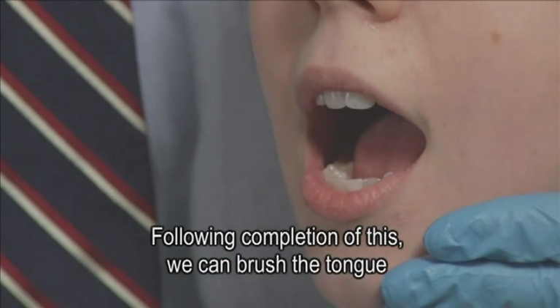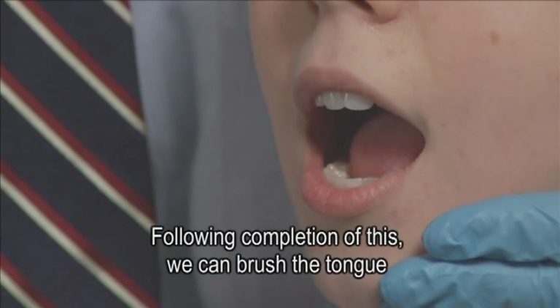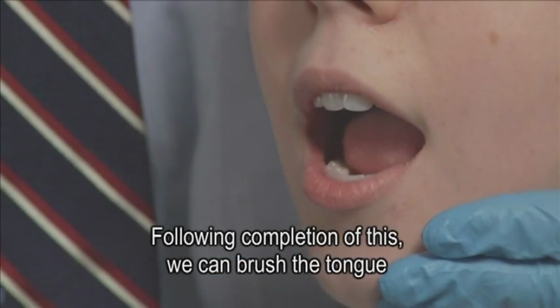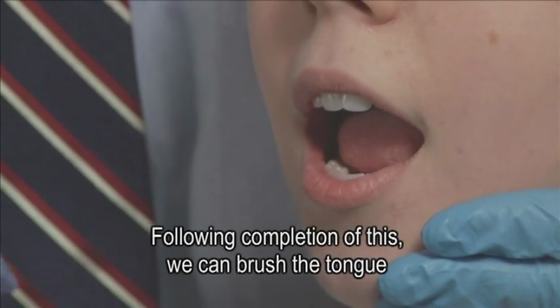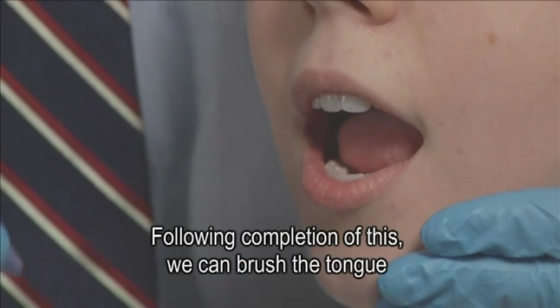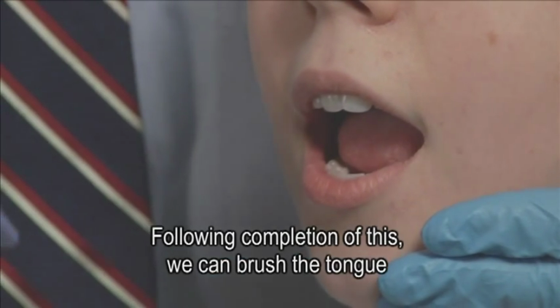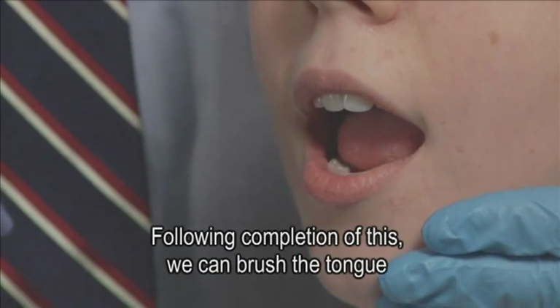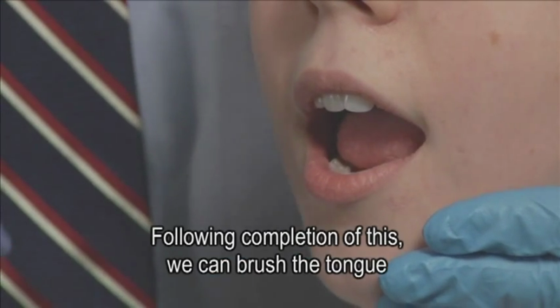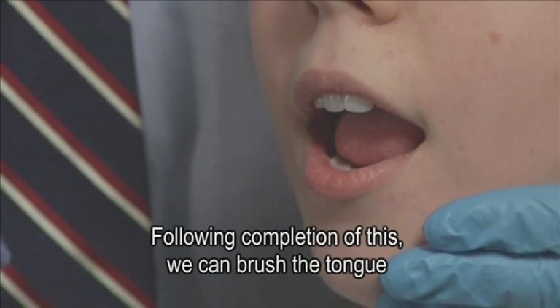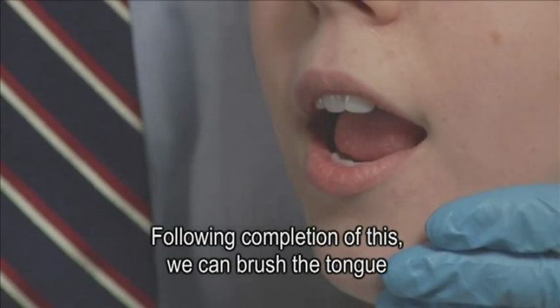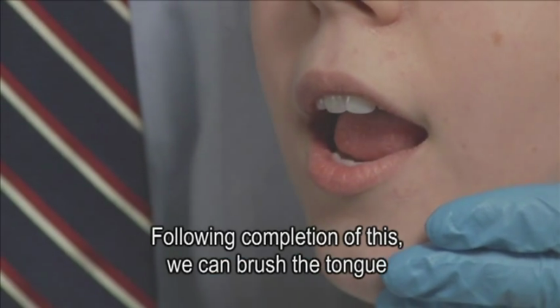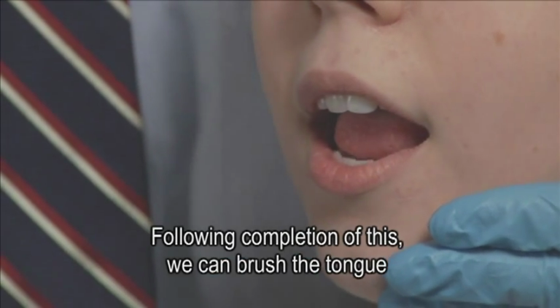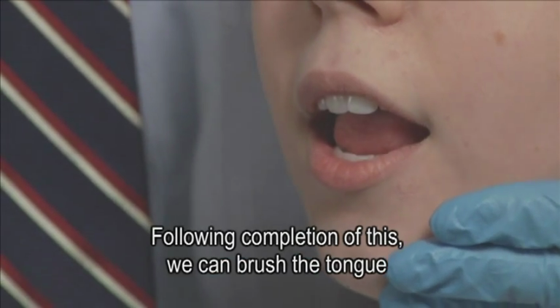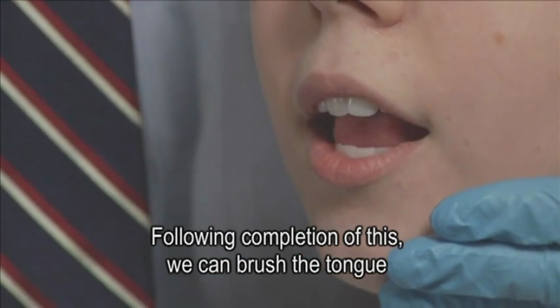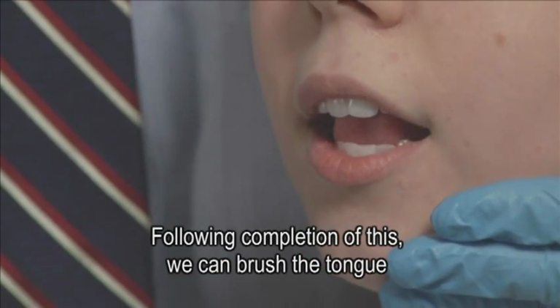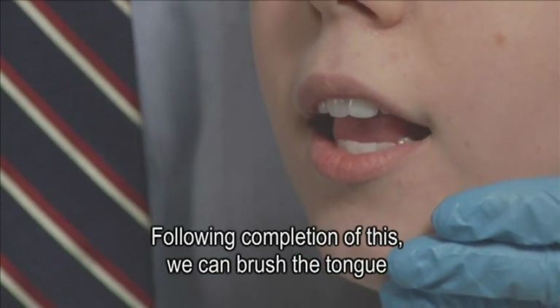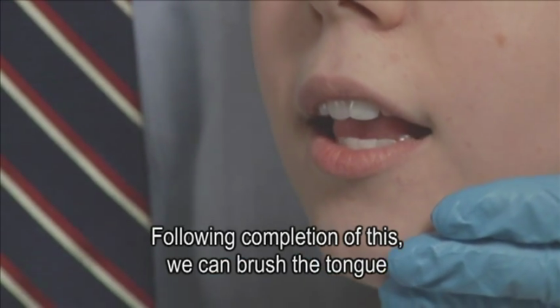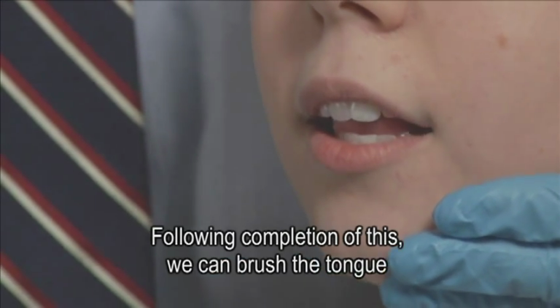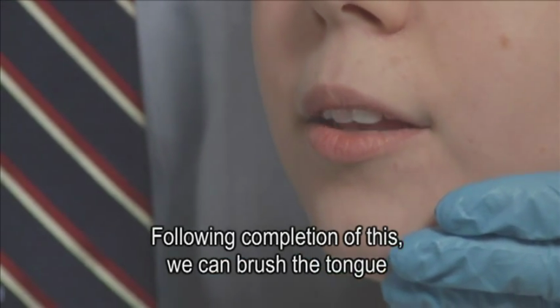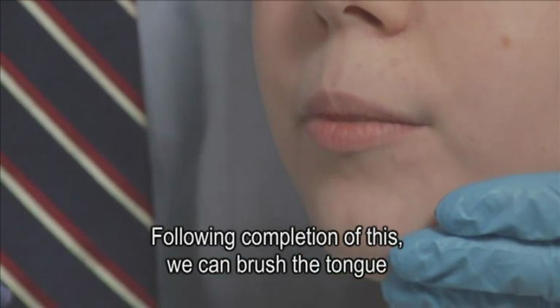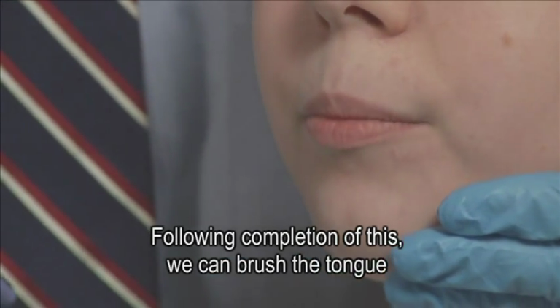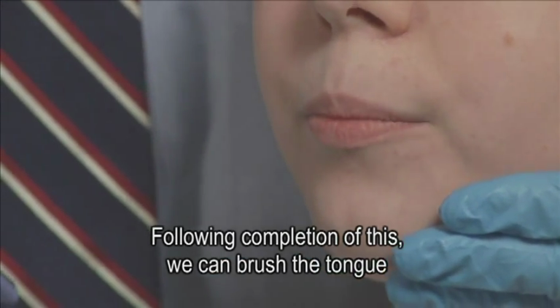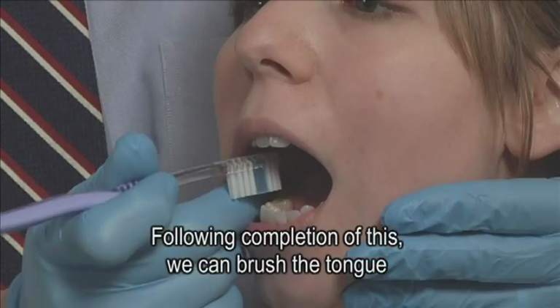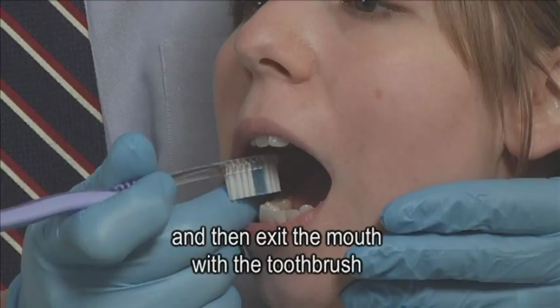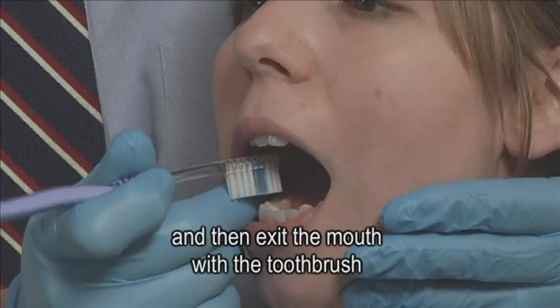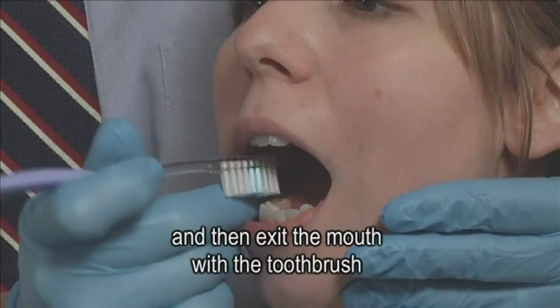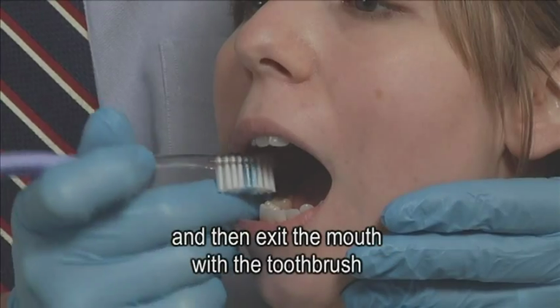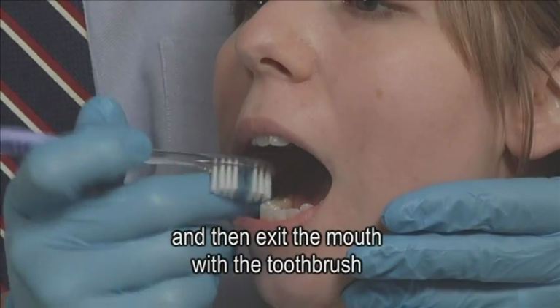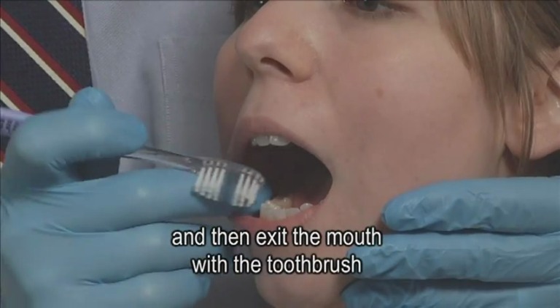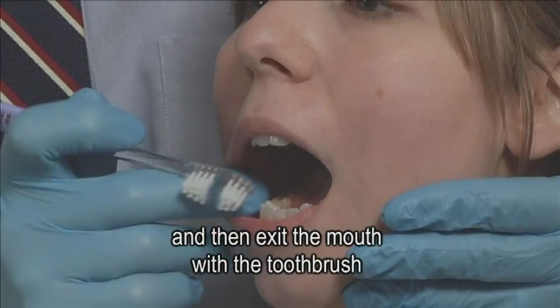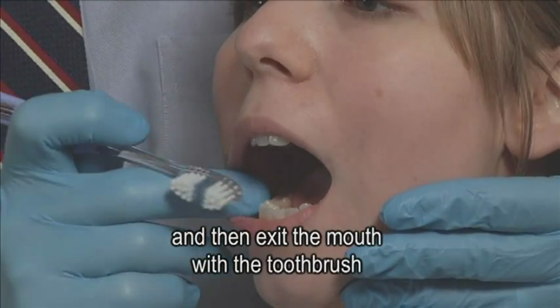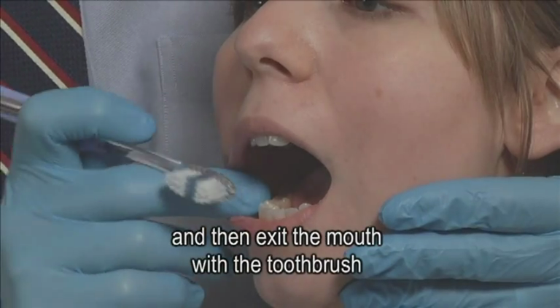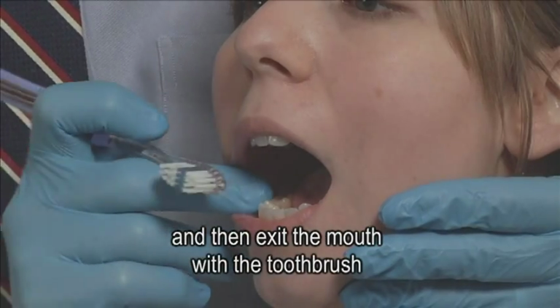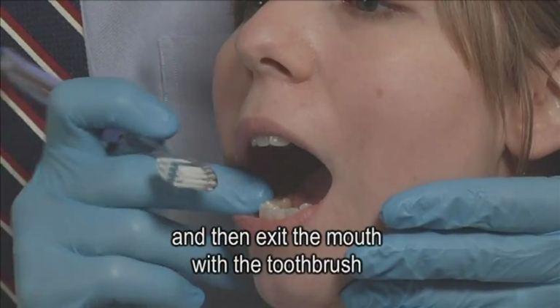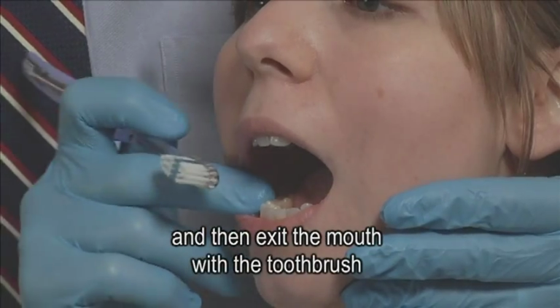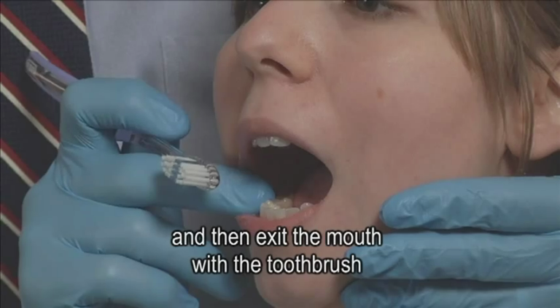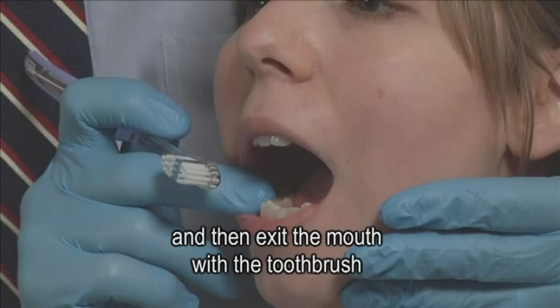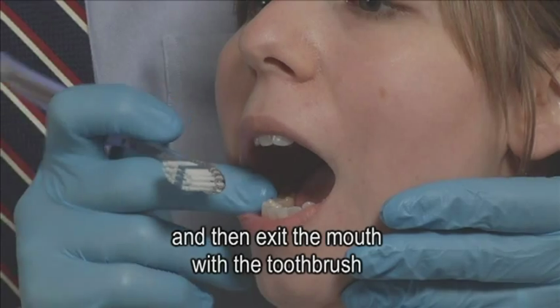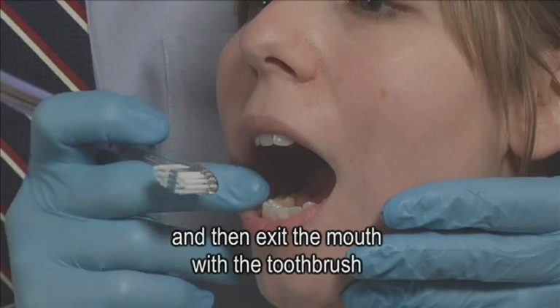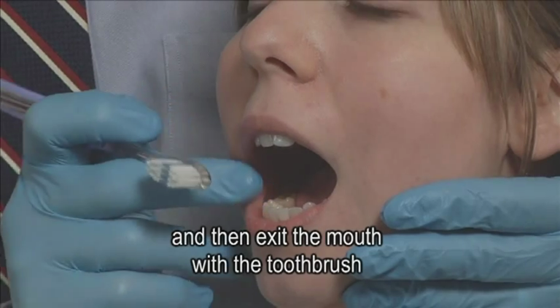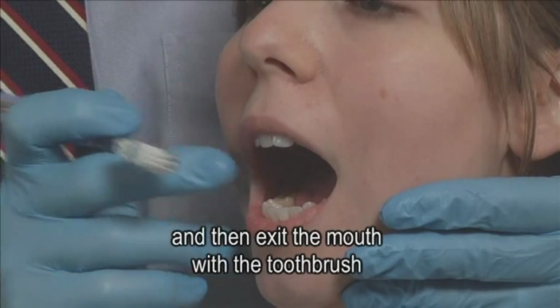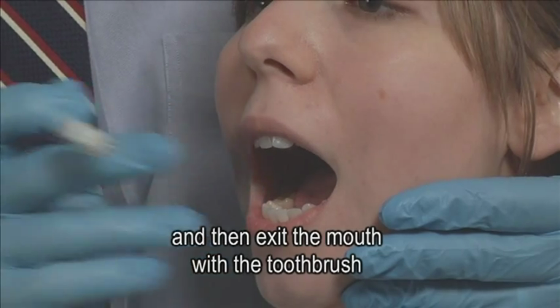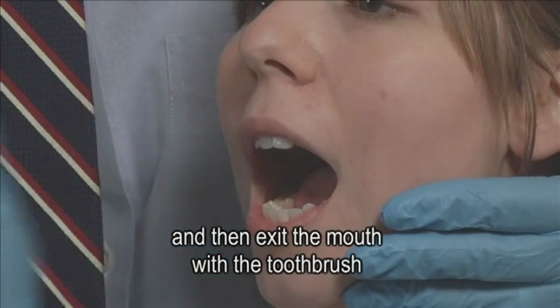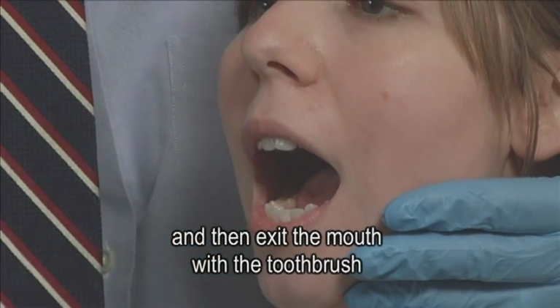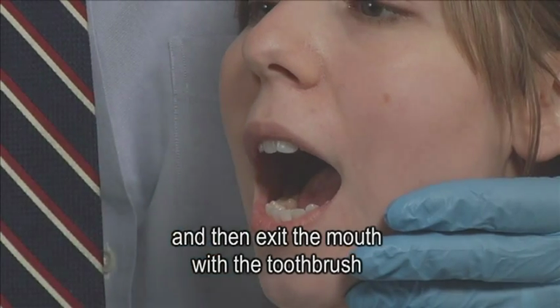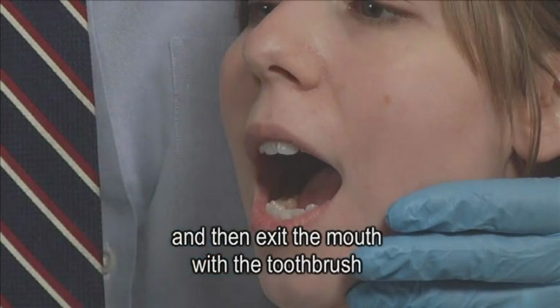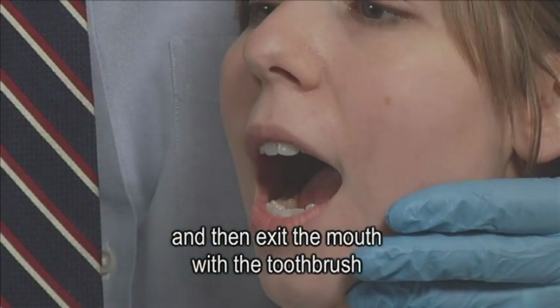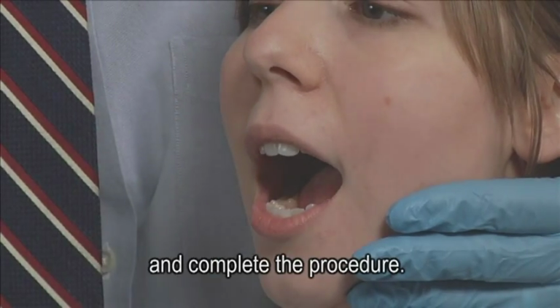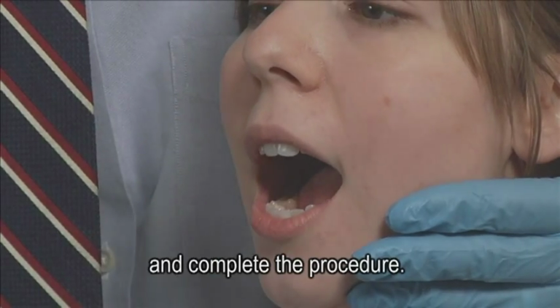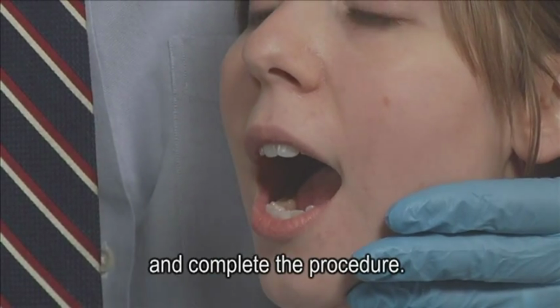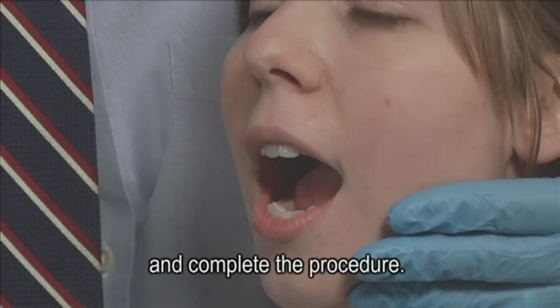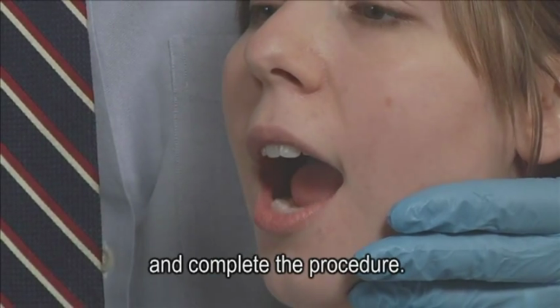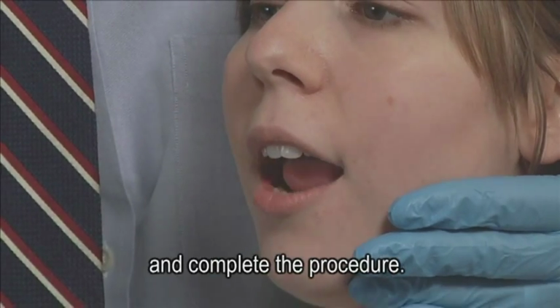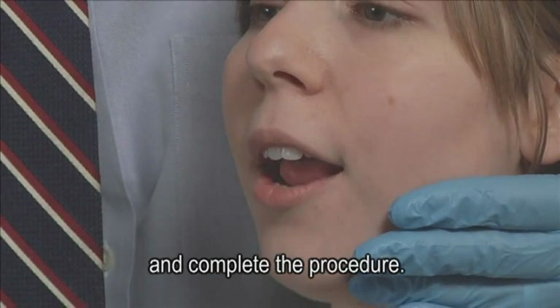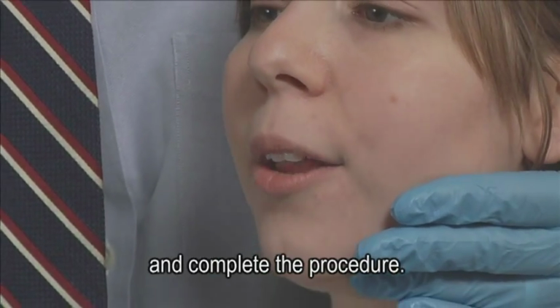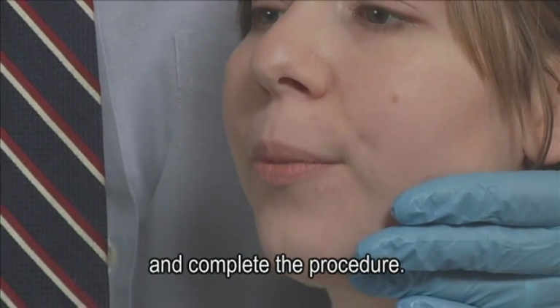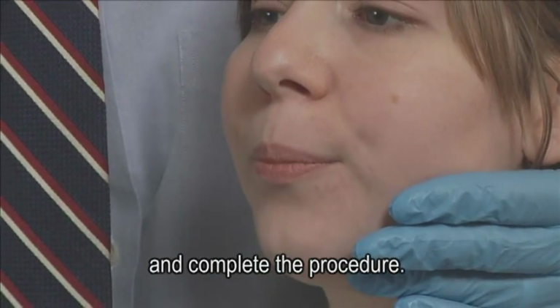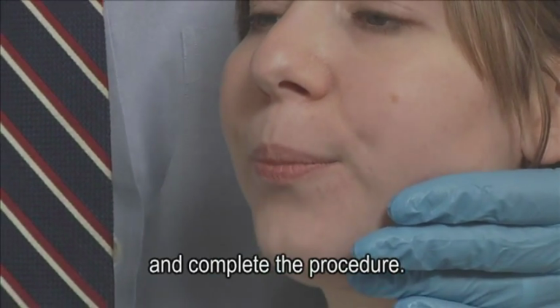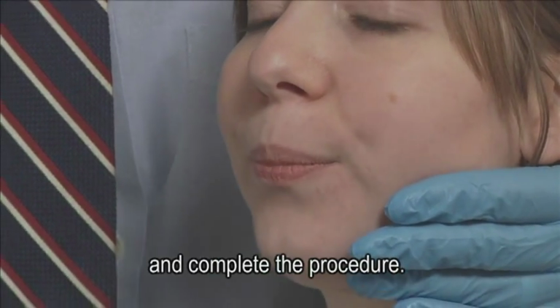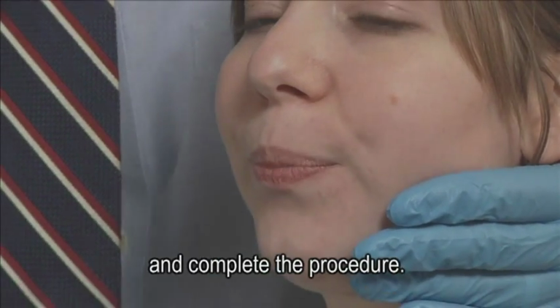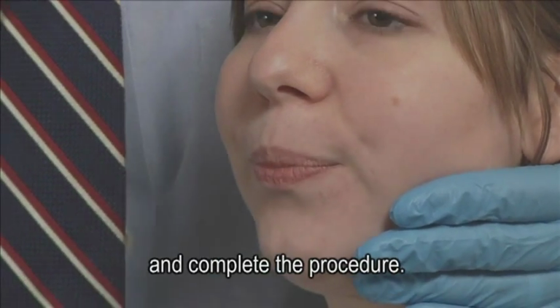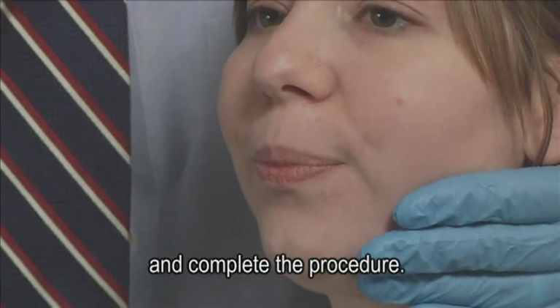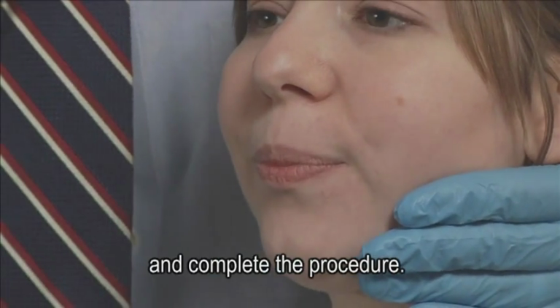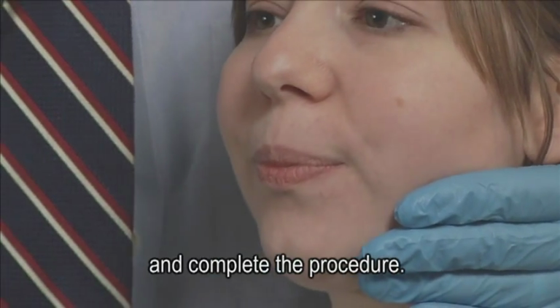Following completion of this, we can brush the tongue and then exit the mouth with the toothbrush and complete the procedure.